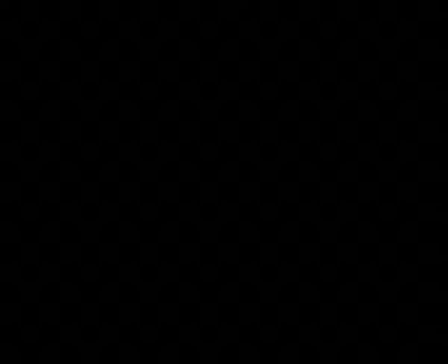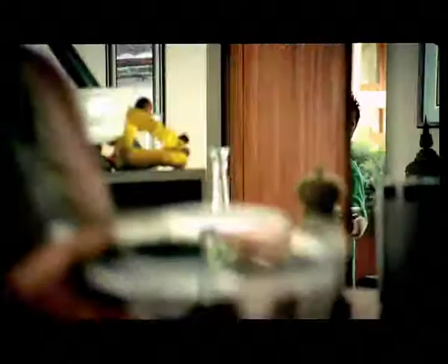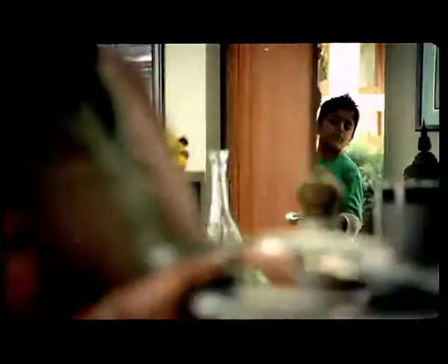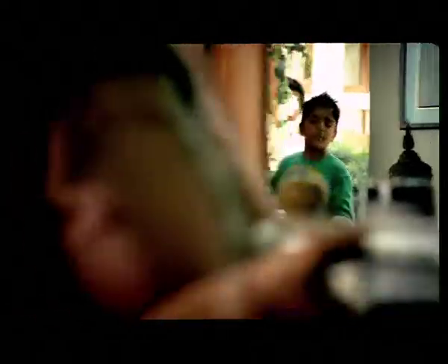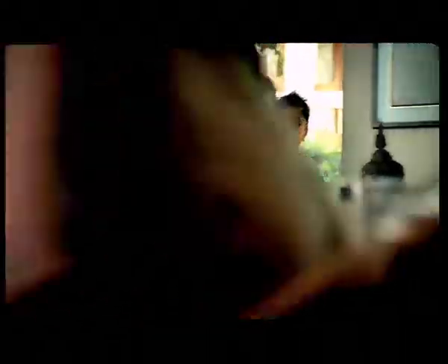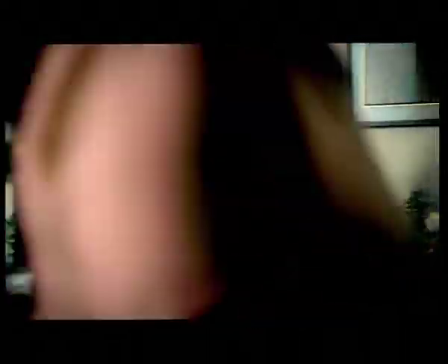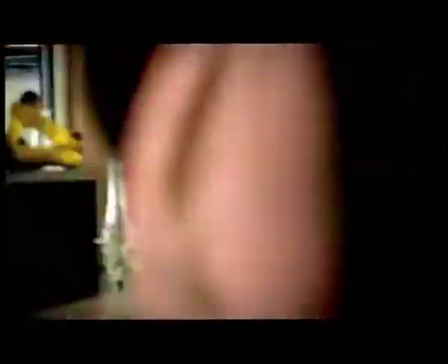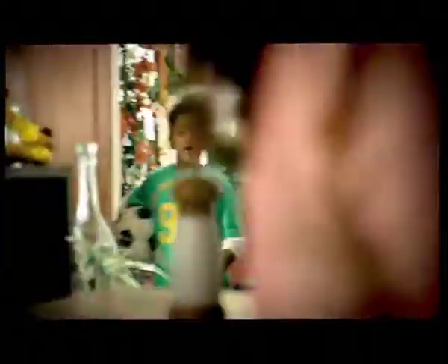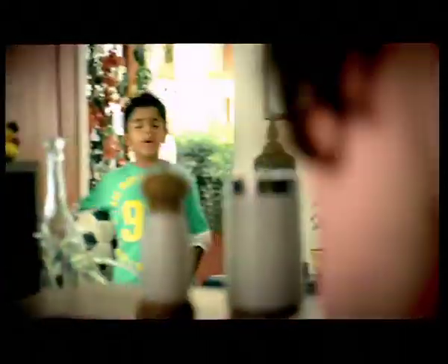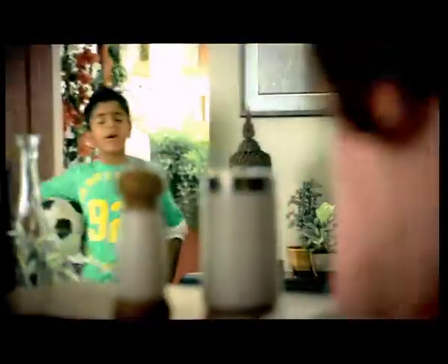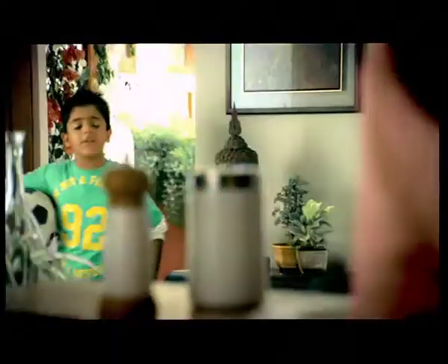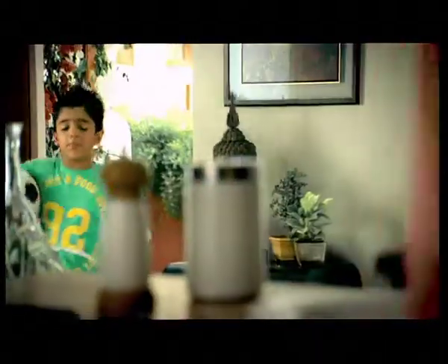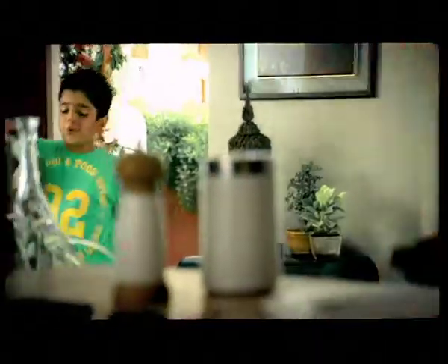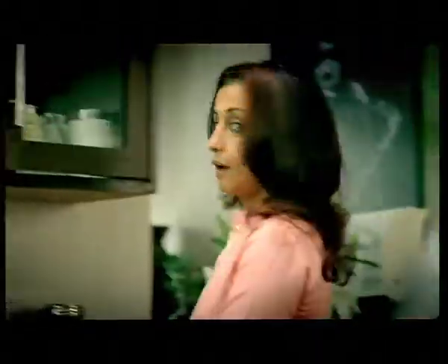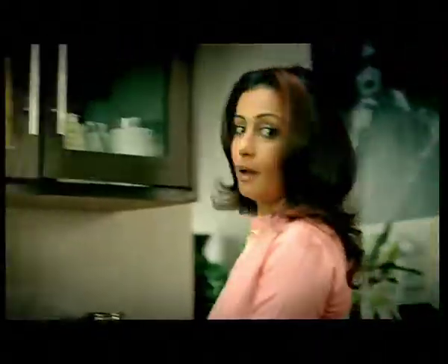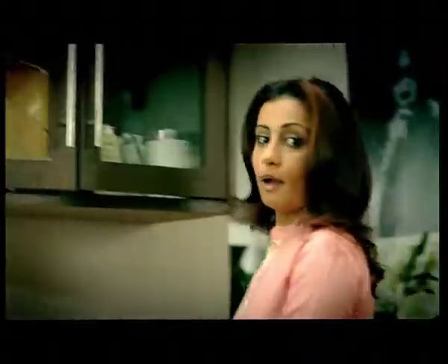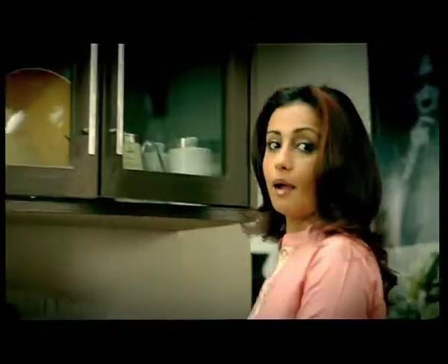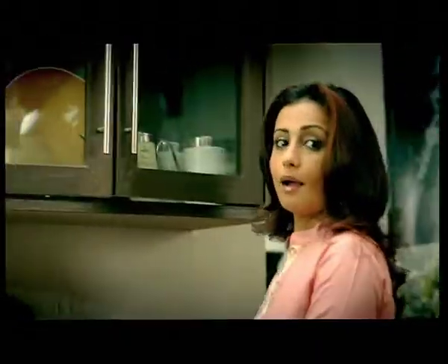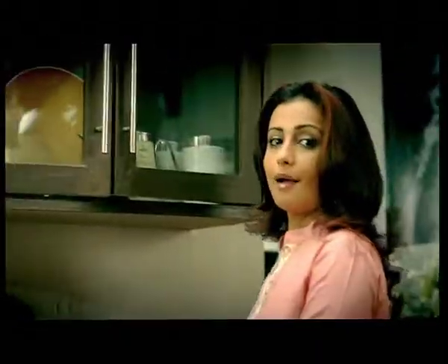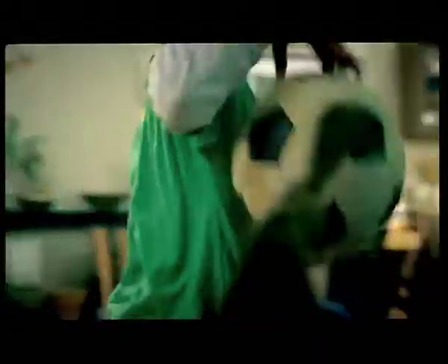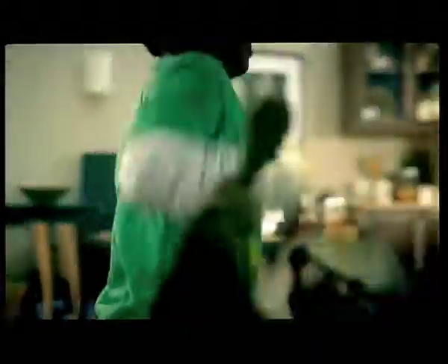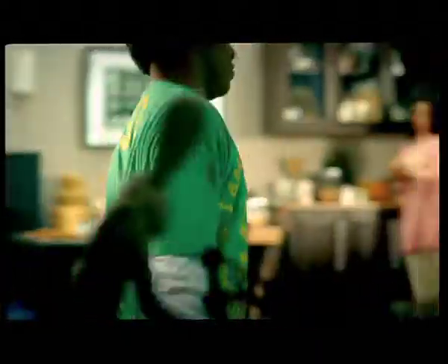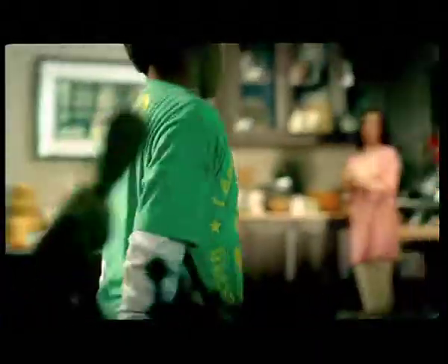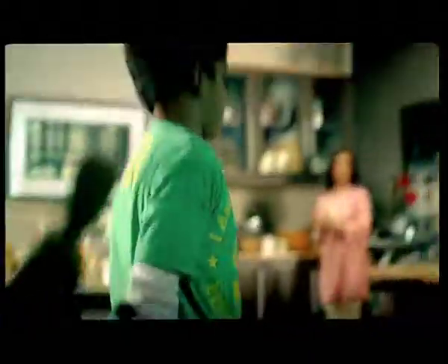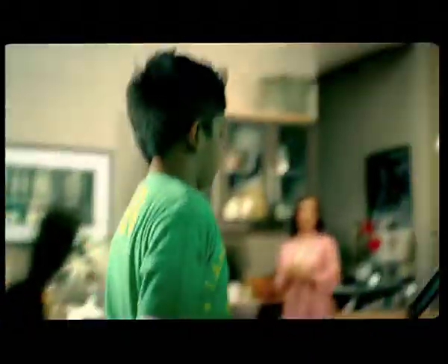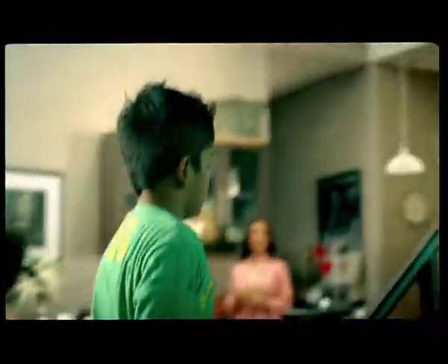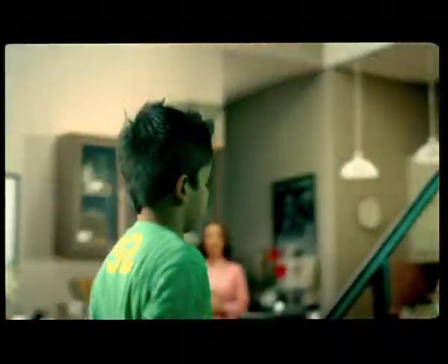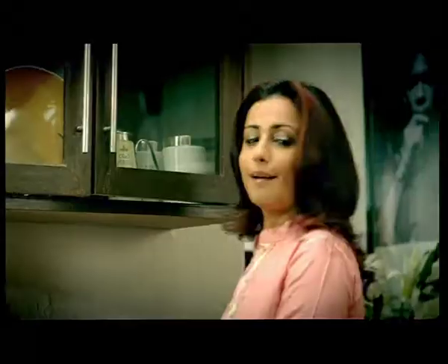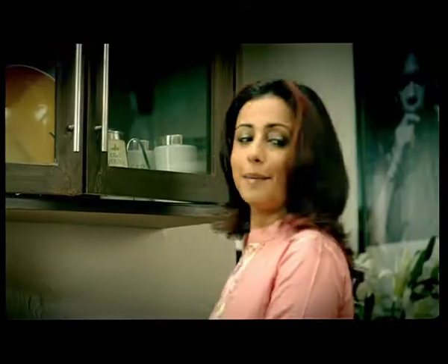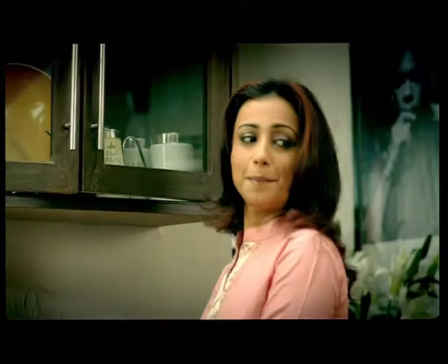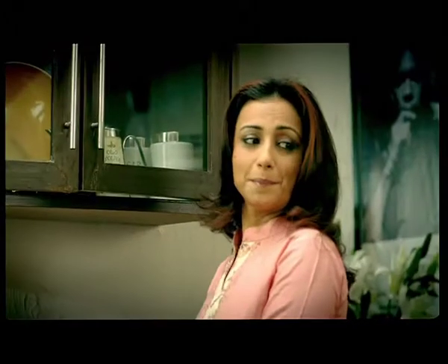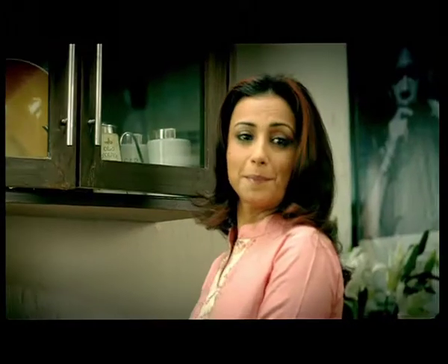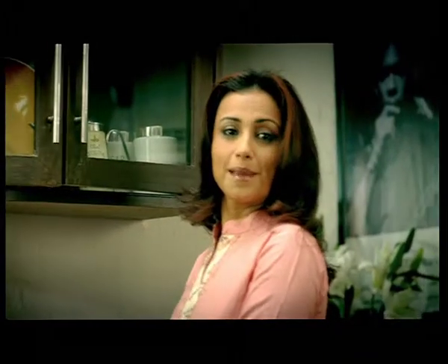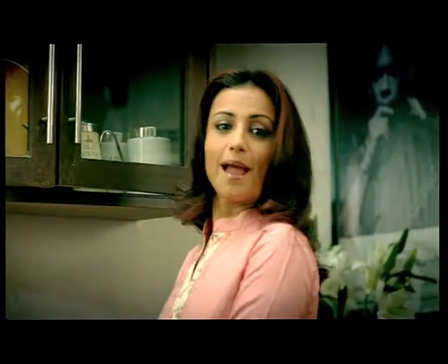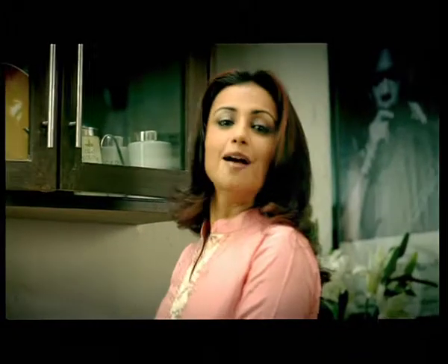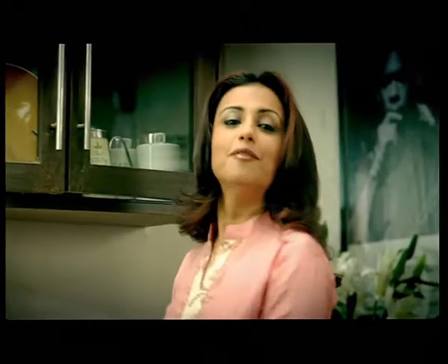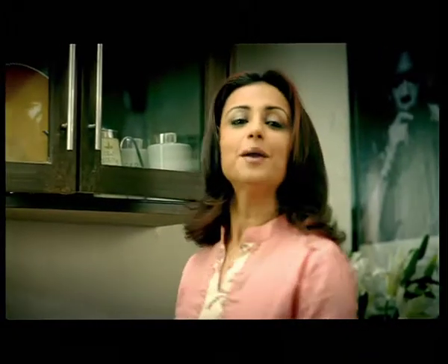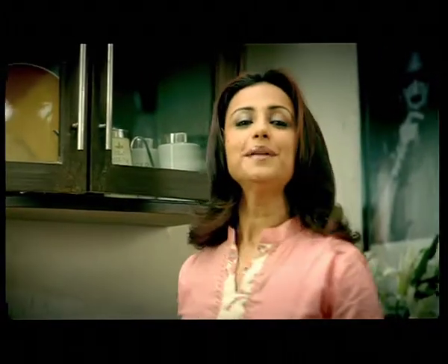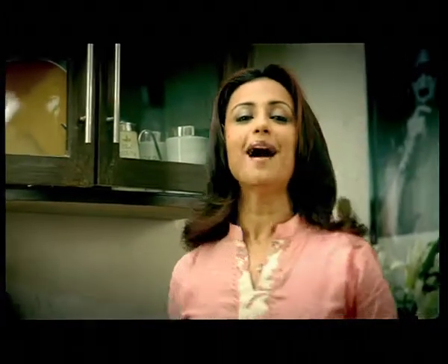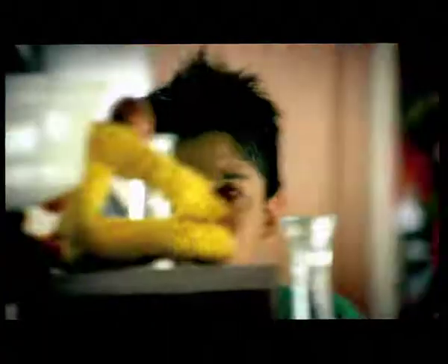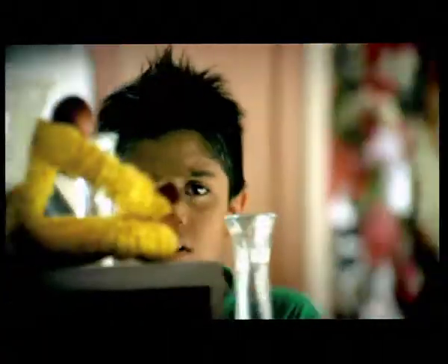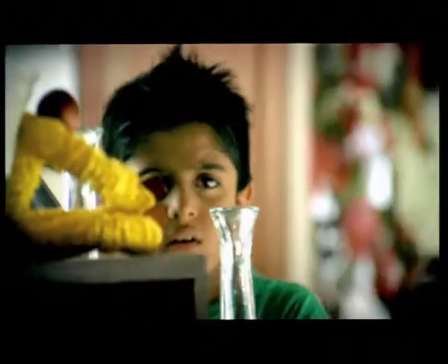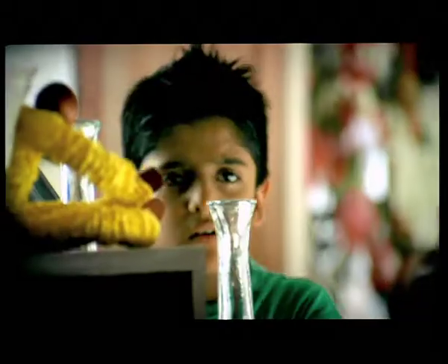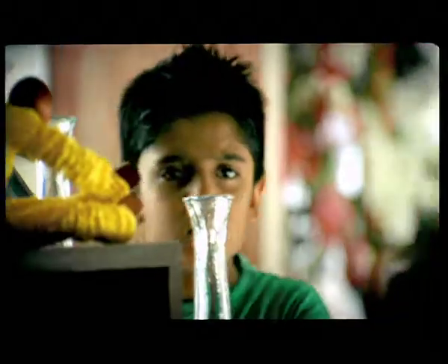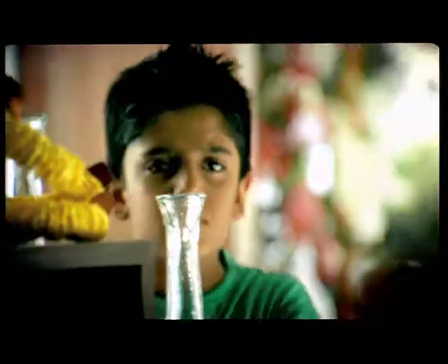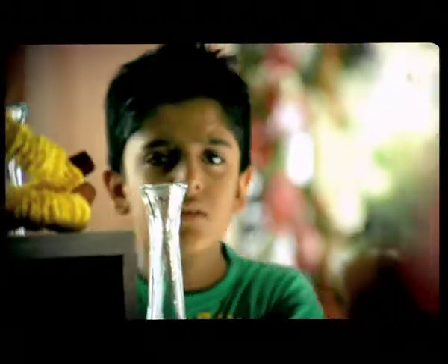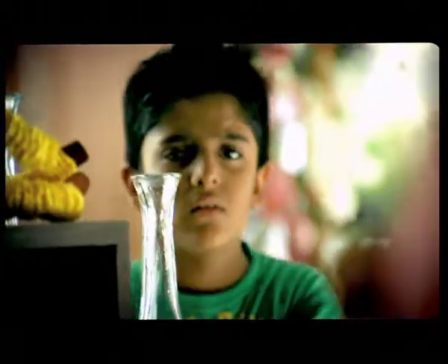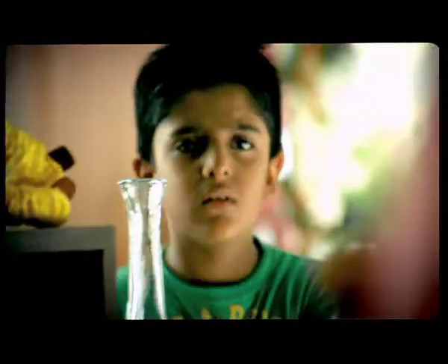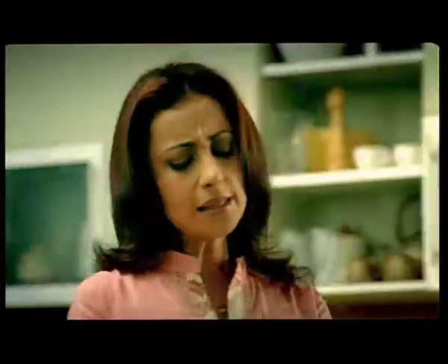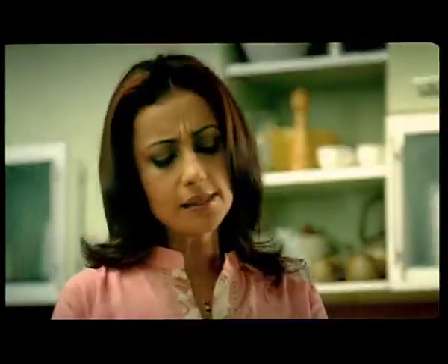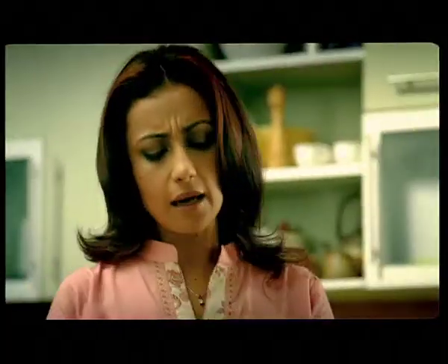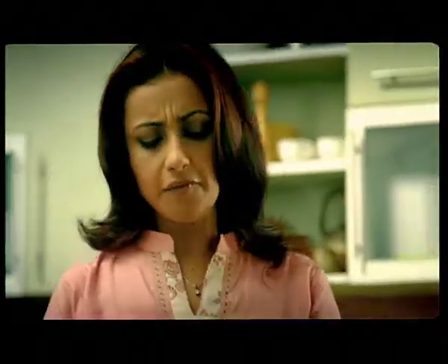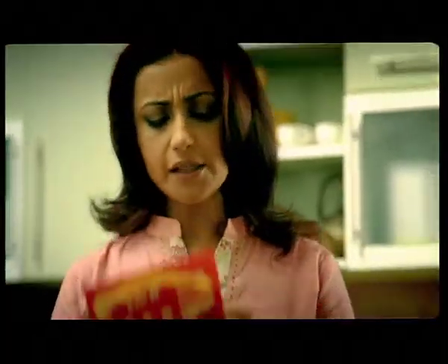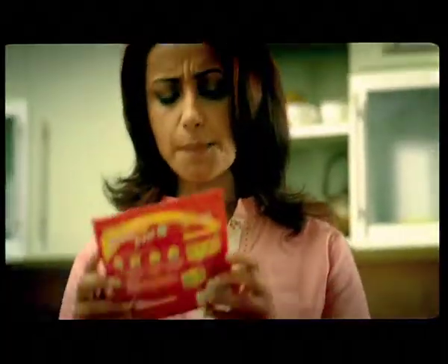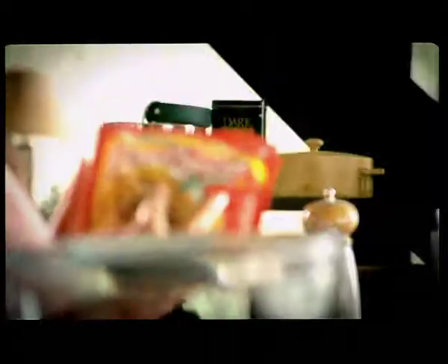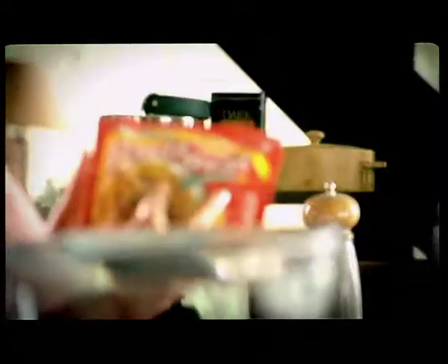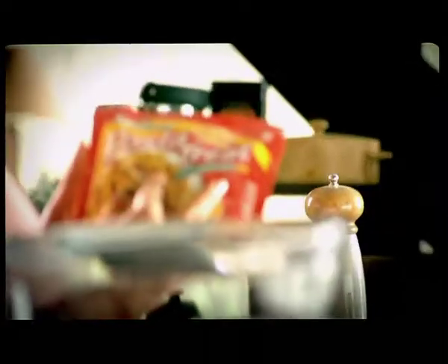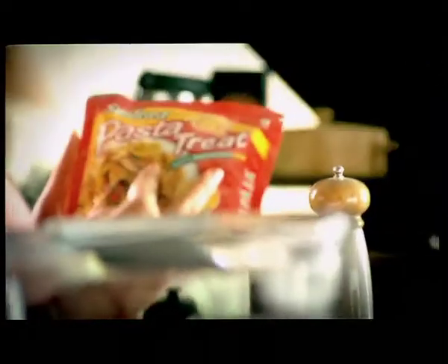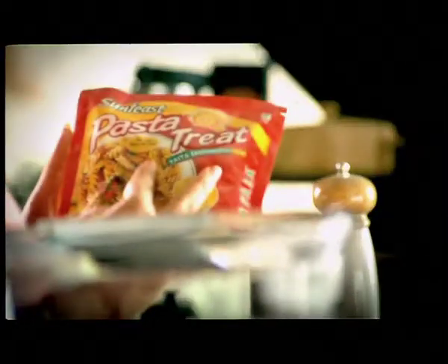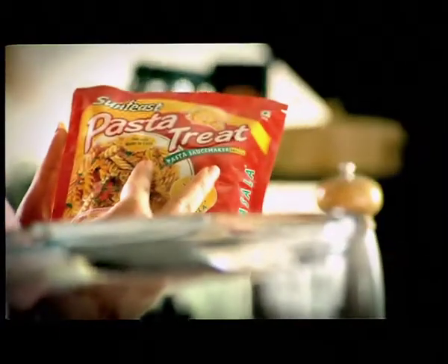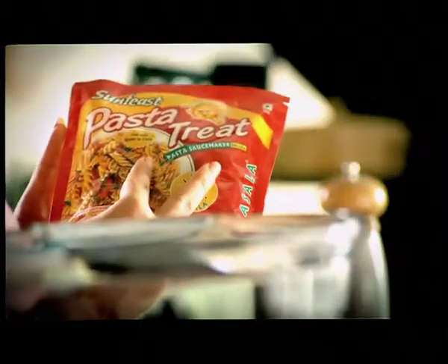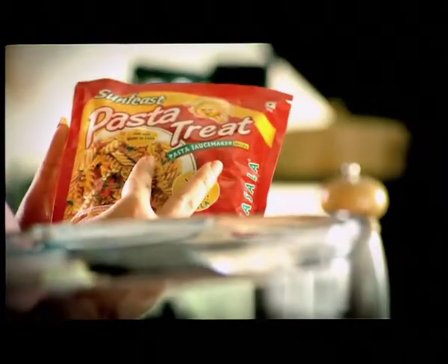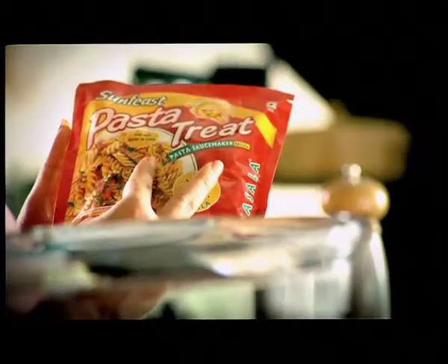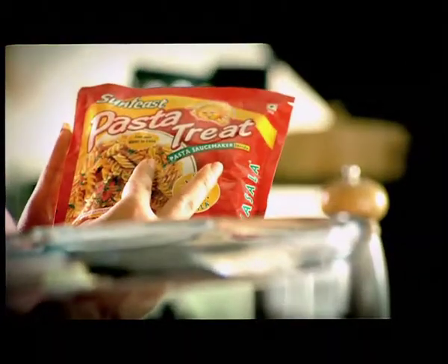It's a small thing. Varun, come here. This is your Sunfees pasta. How do you make it?